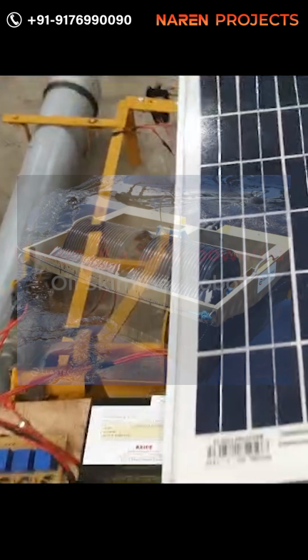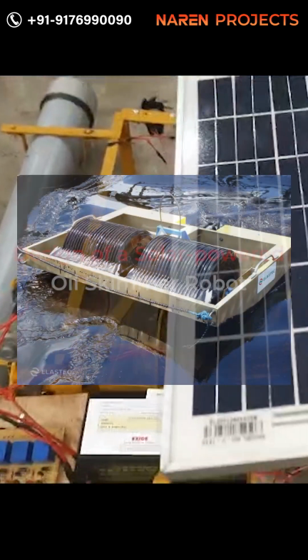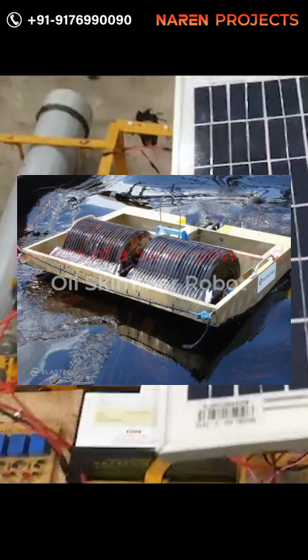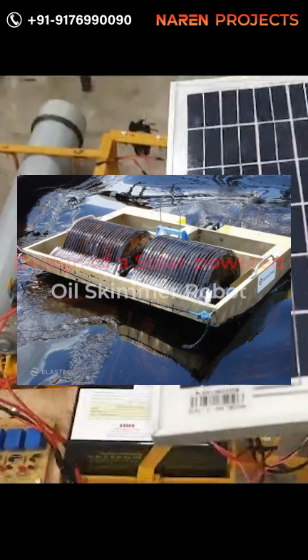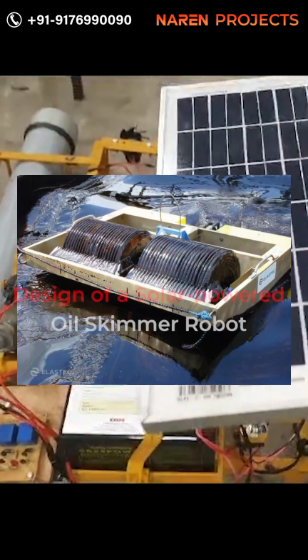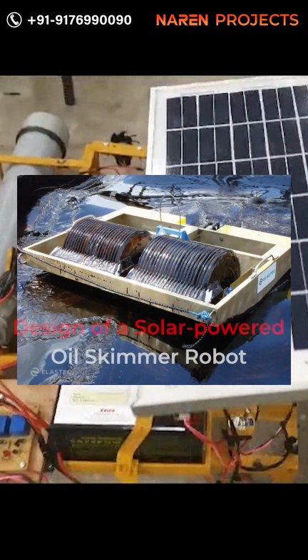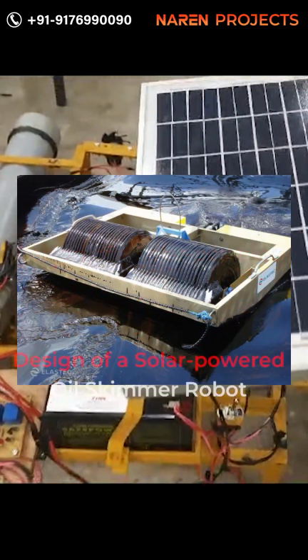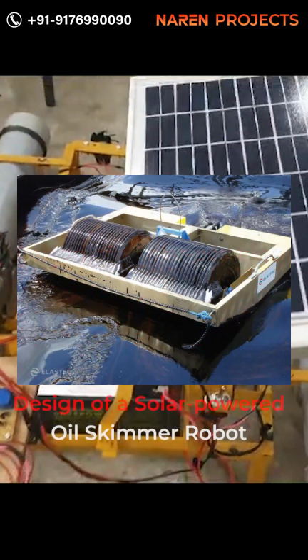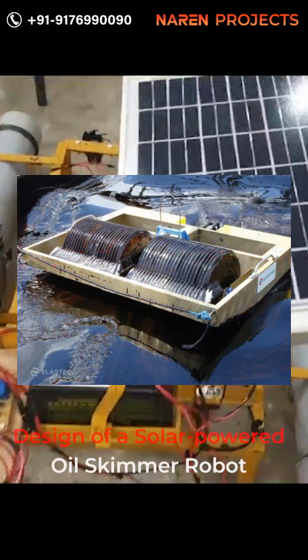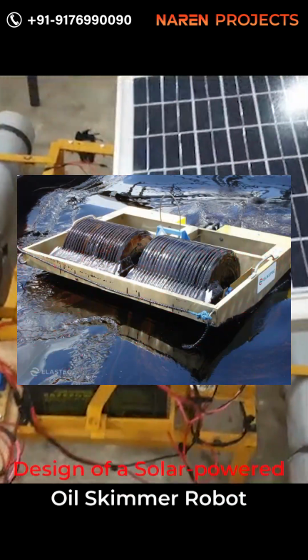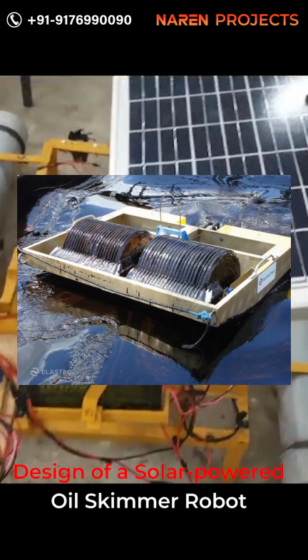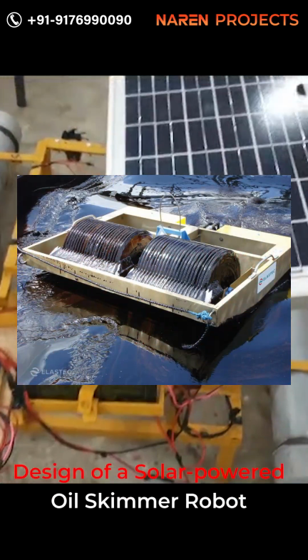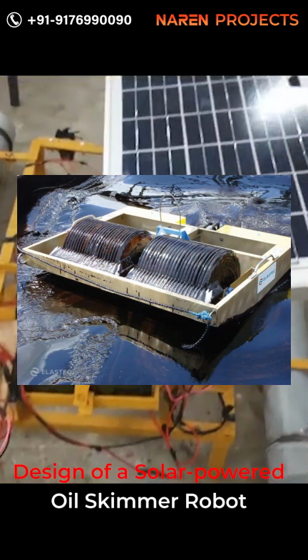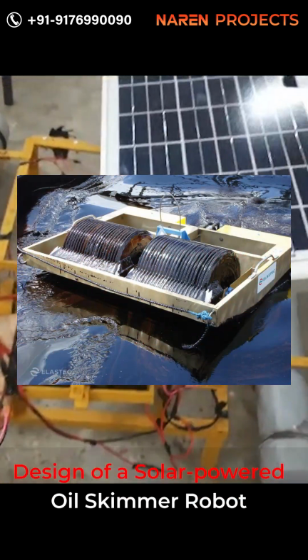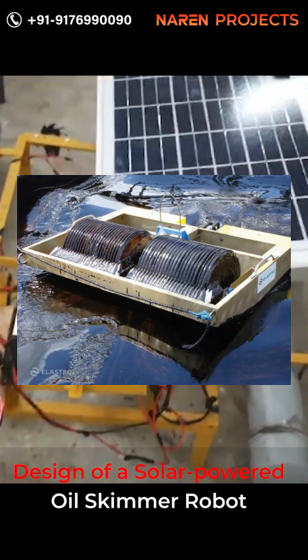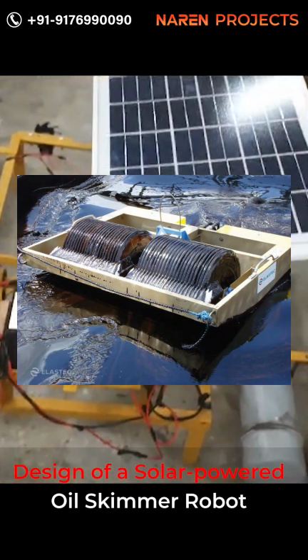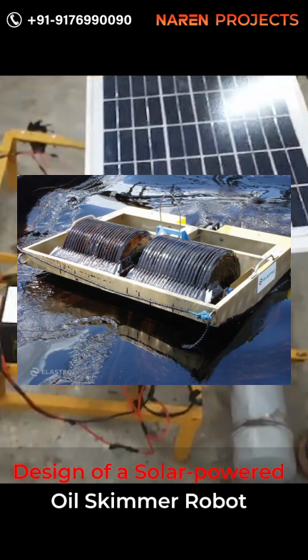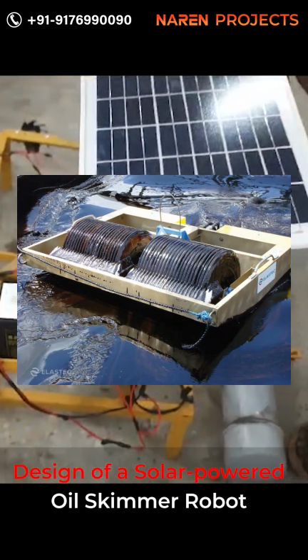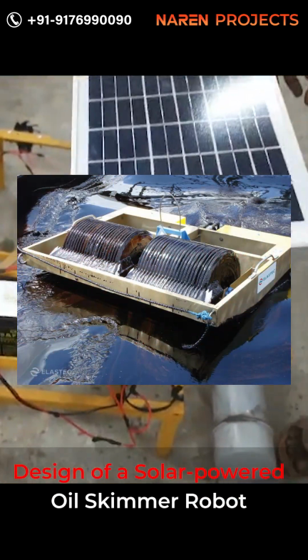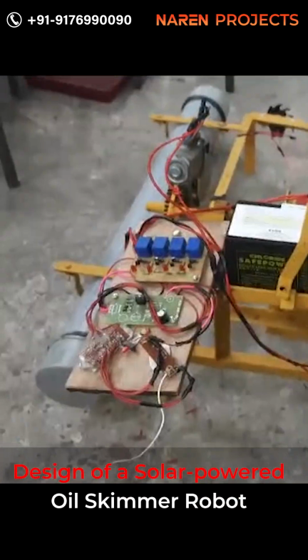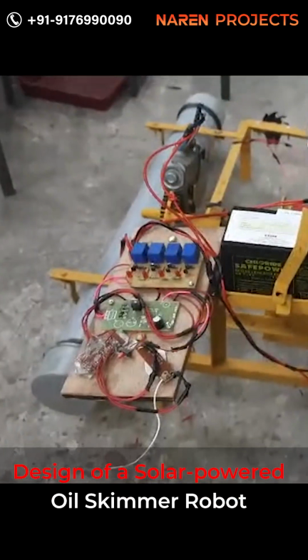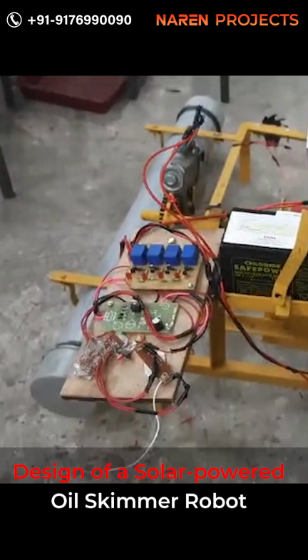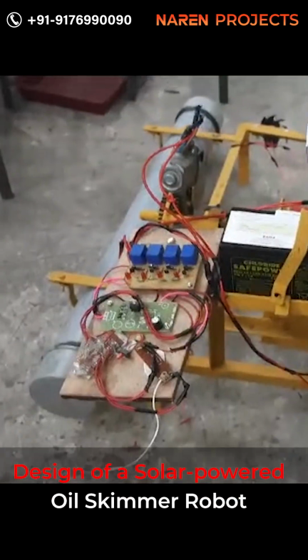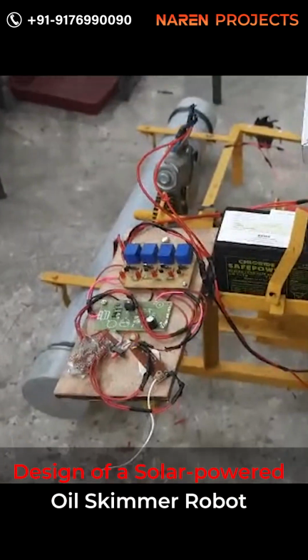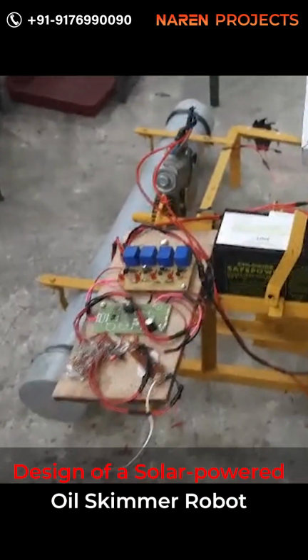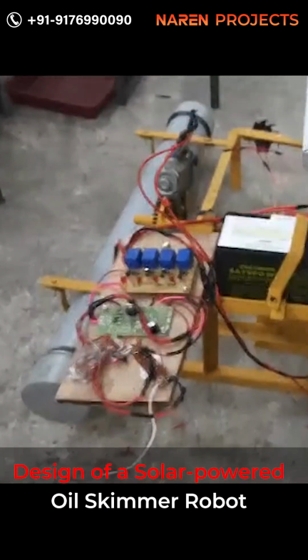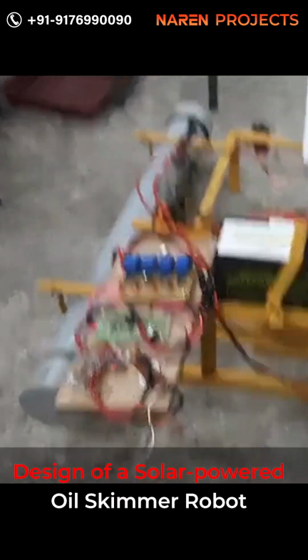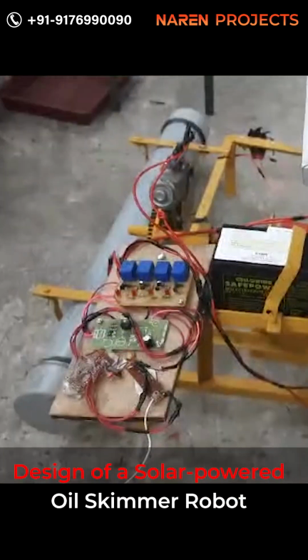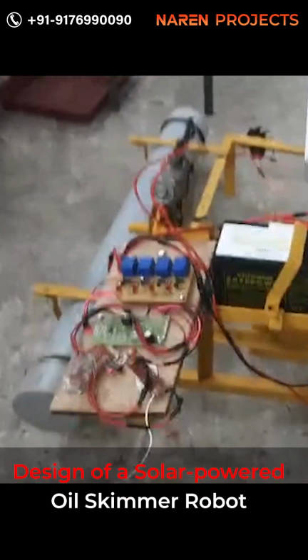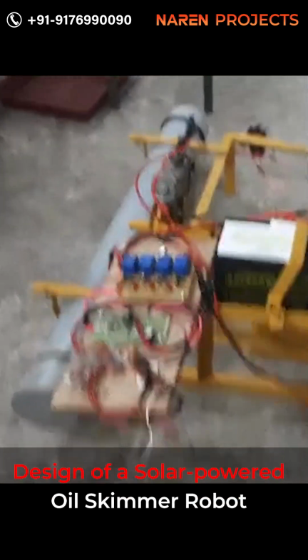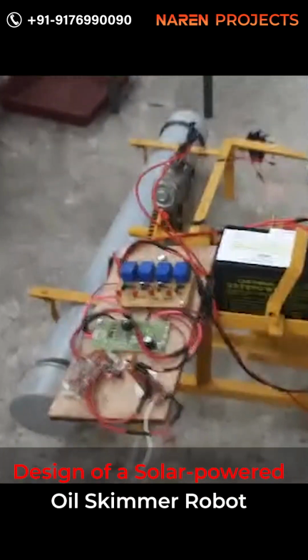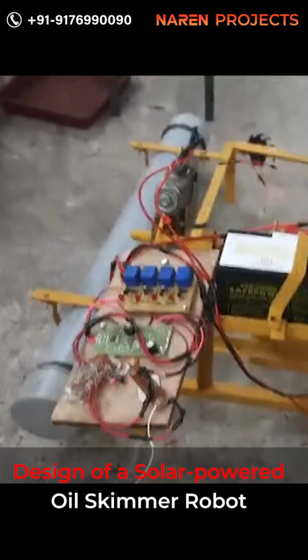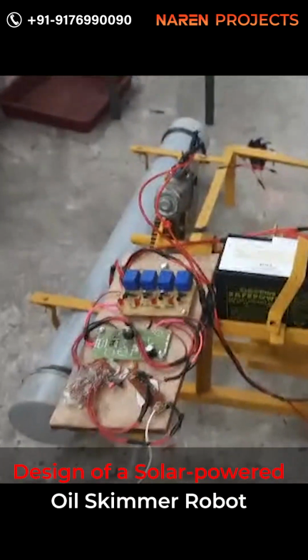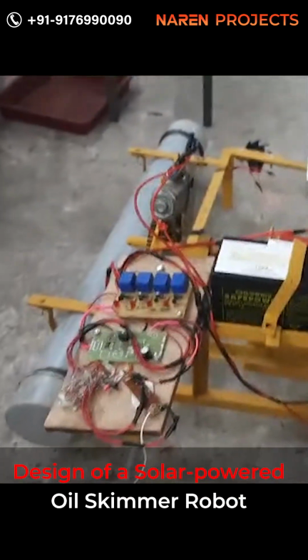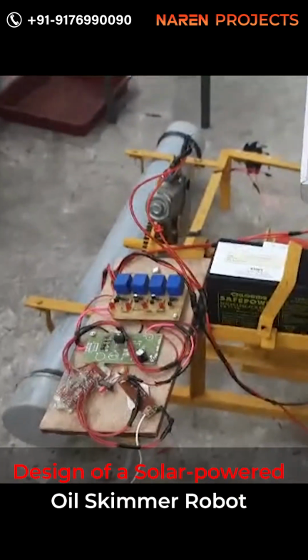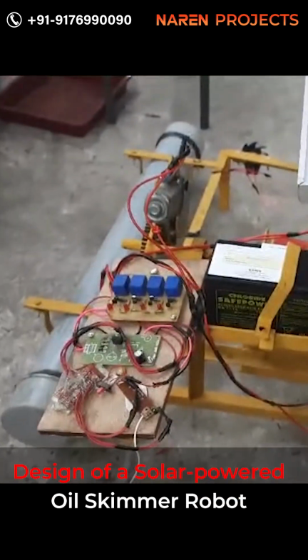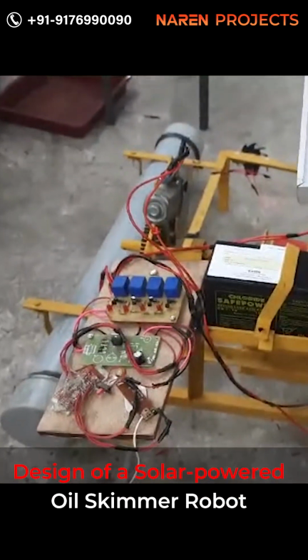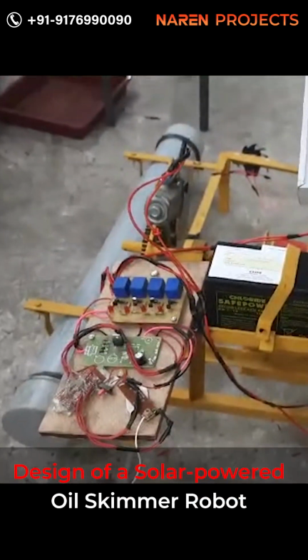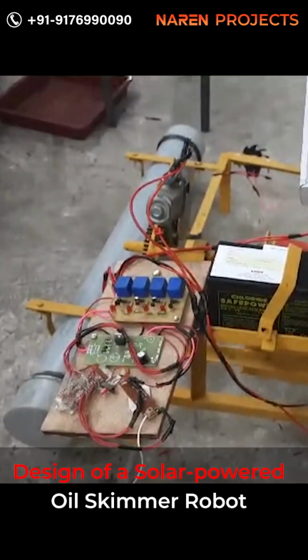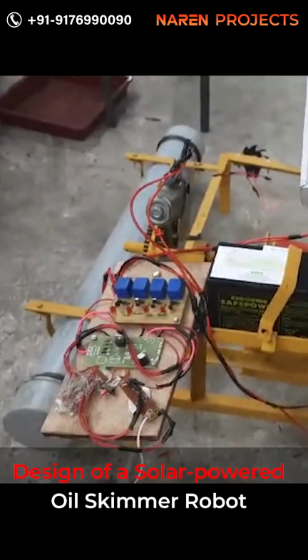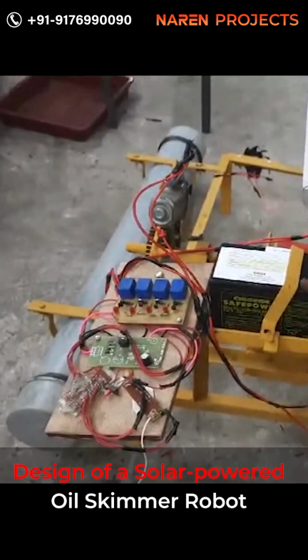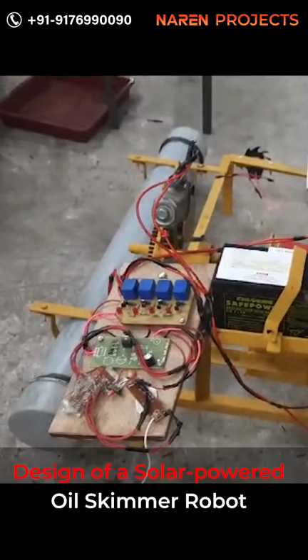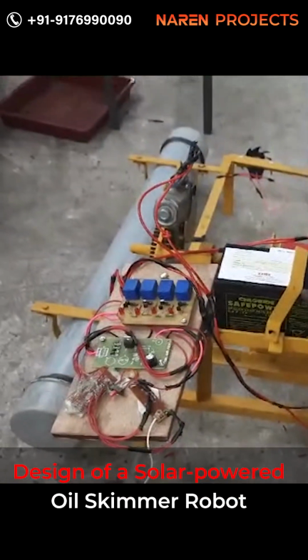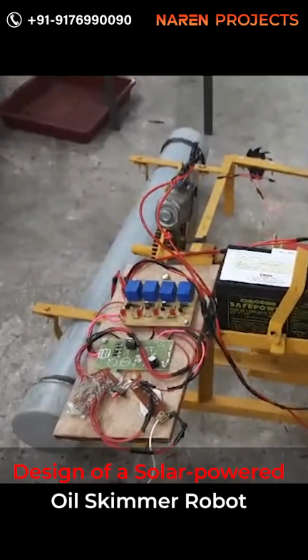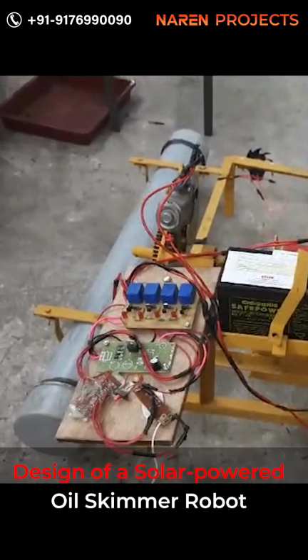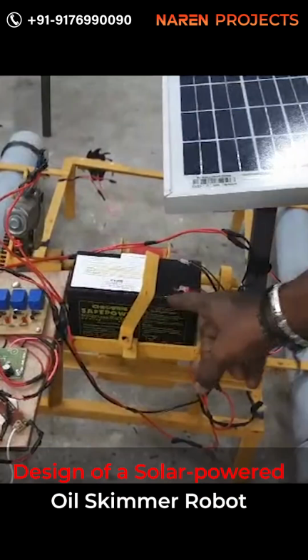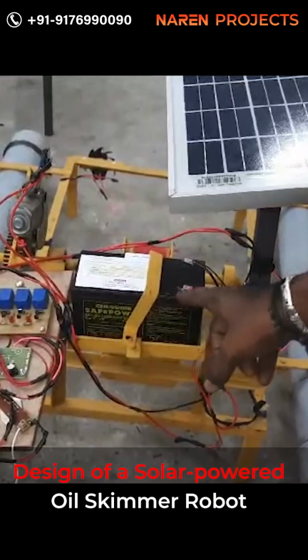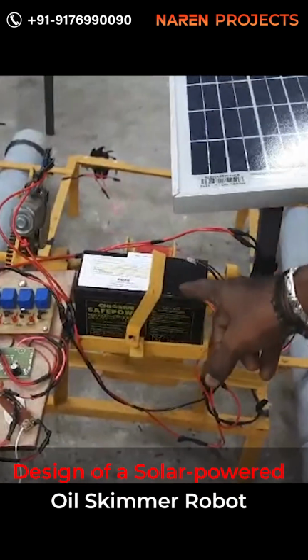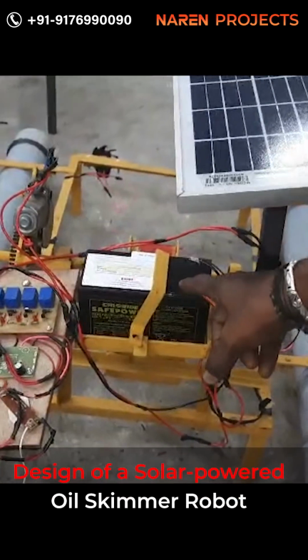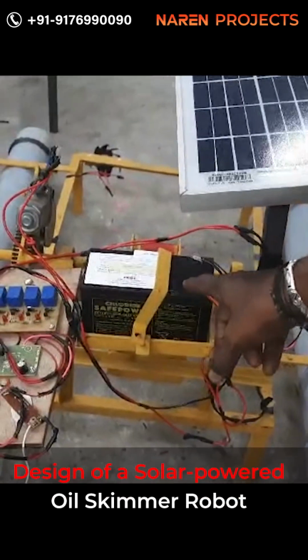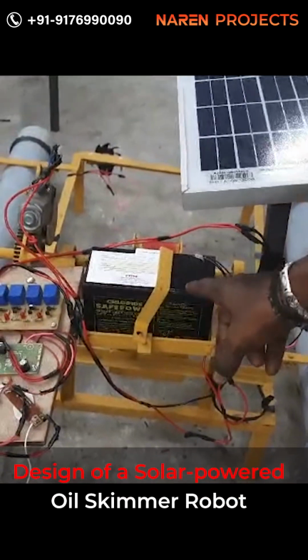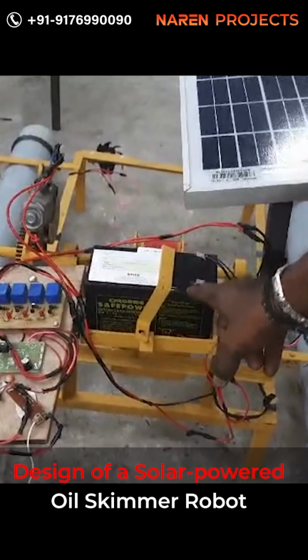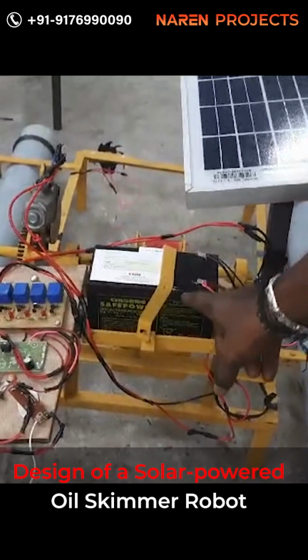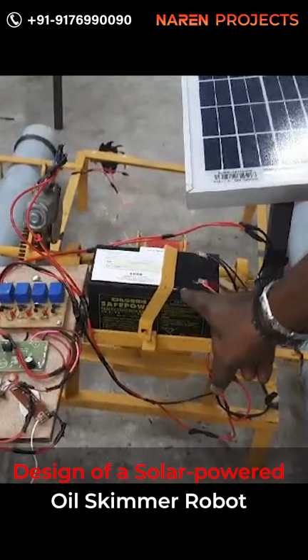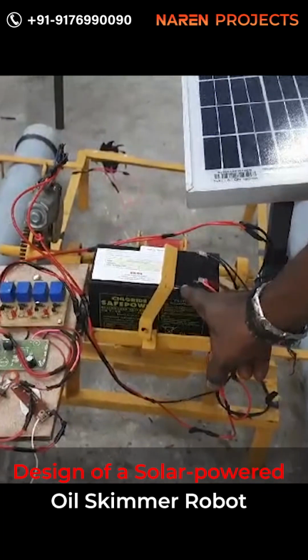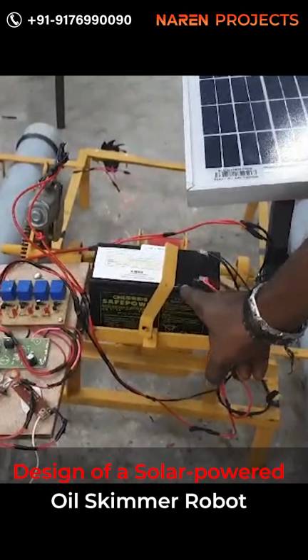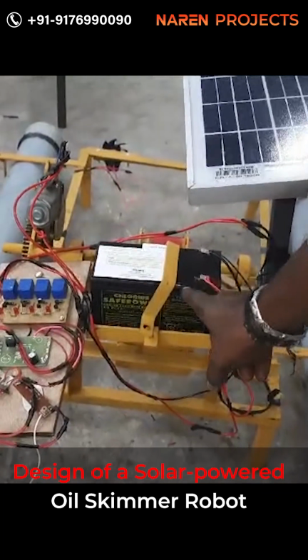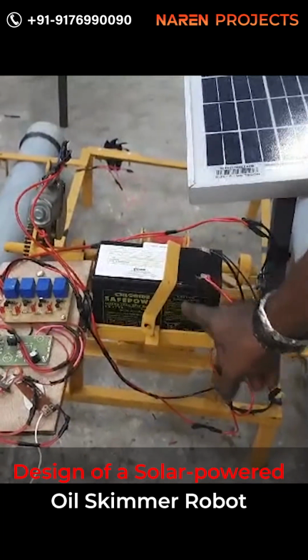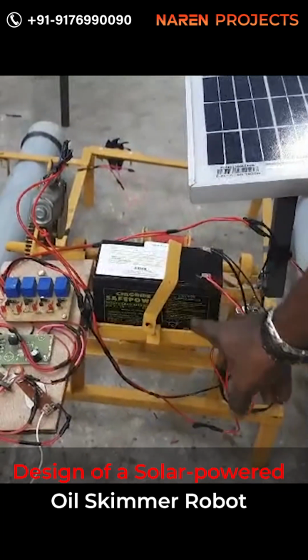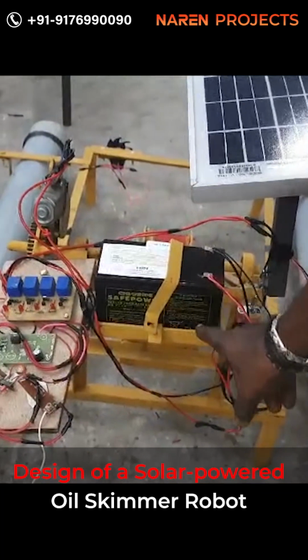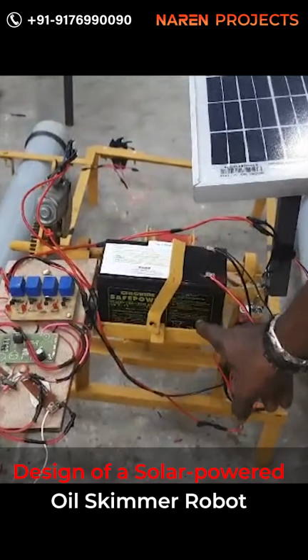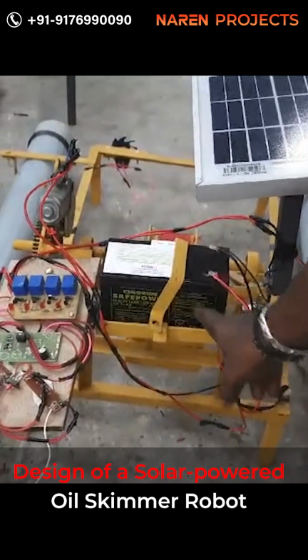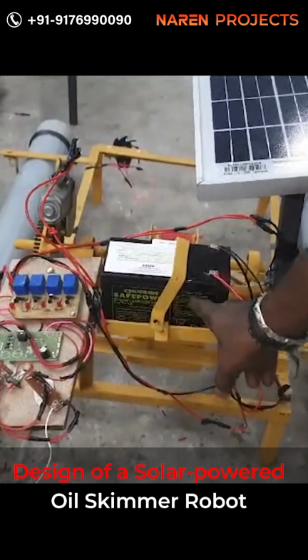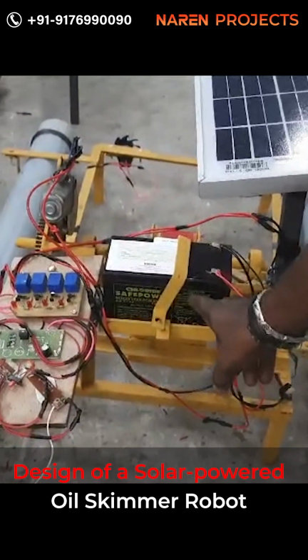Solar powered oil skimmer robot. Battery: 12 volt, 7 ampere attached rechargeable battery. Battery connected to switch — switch you got on.